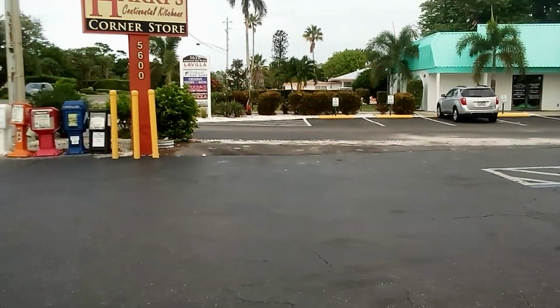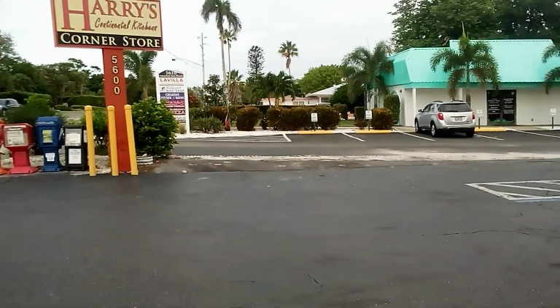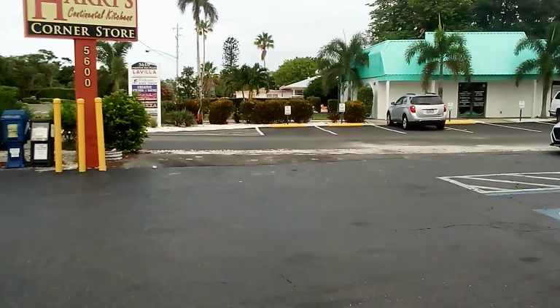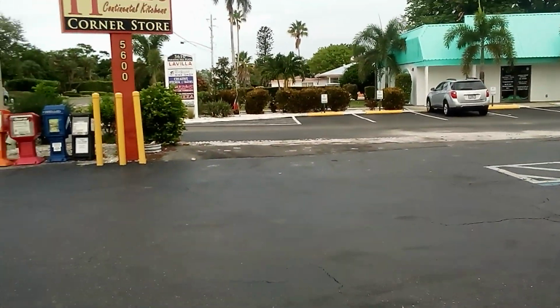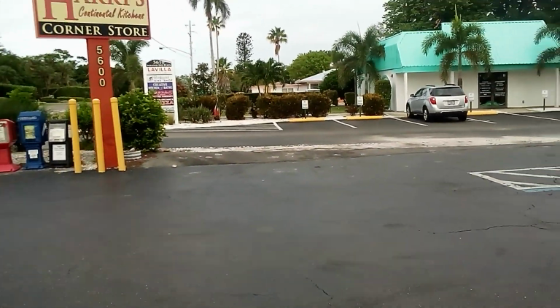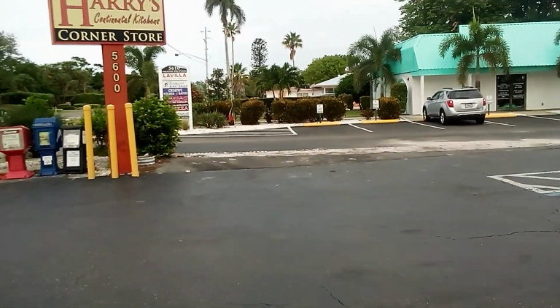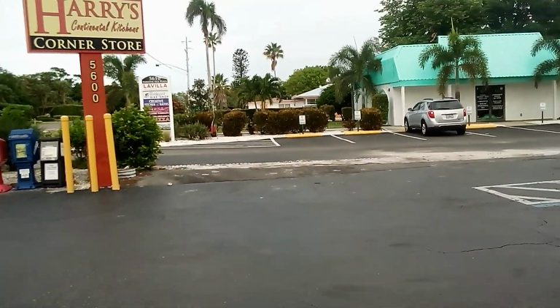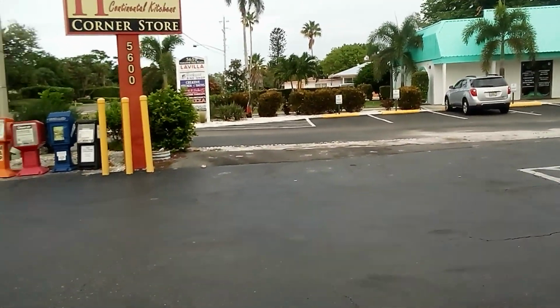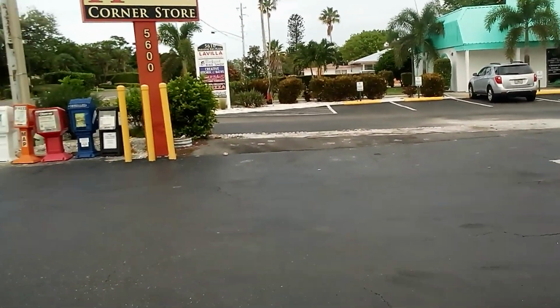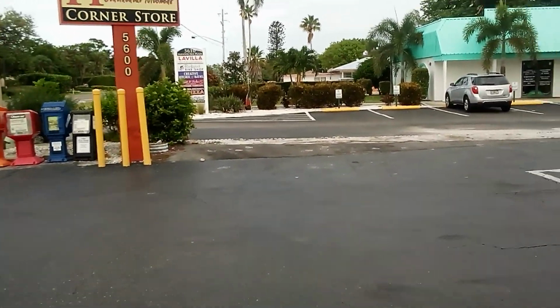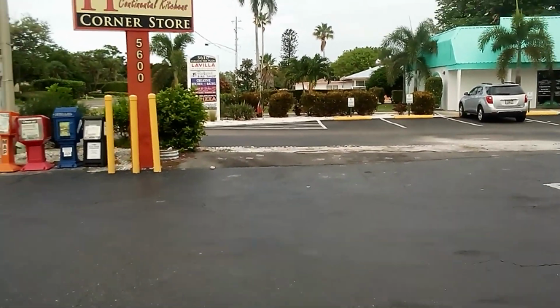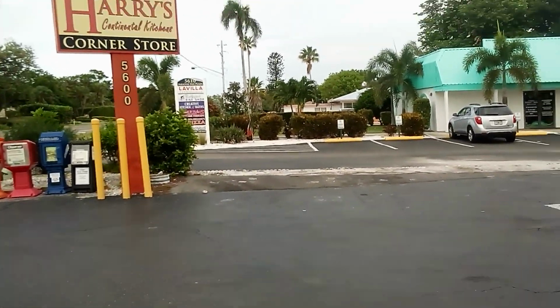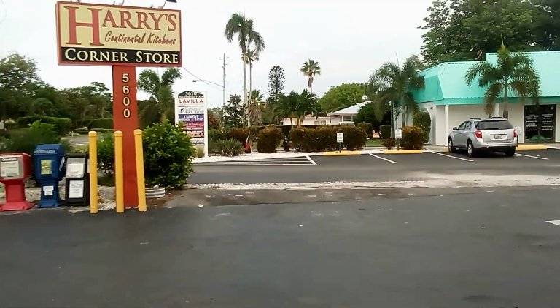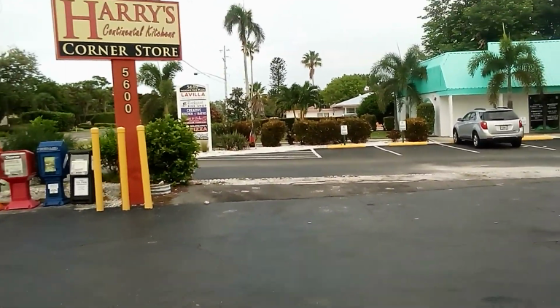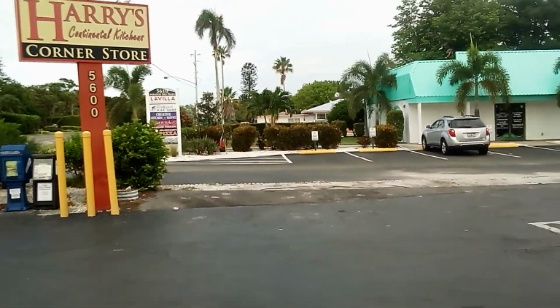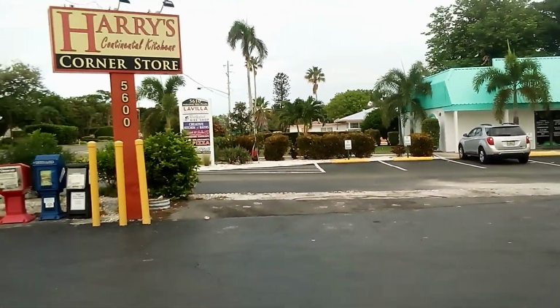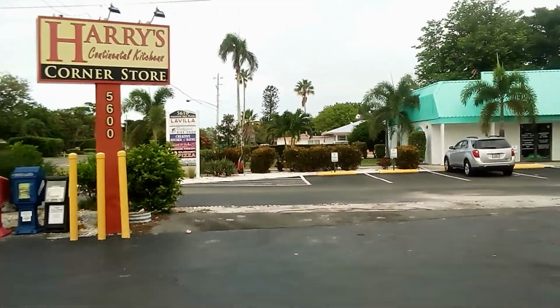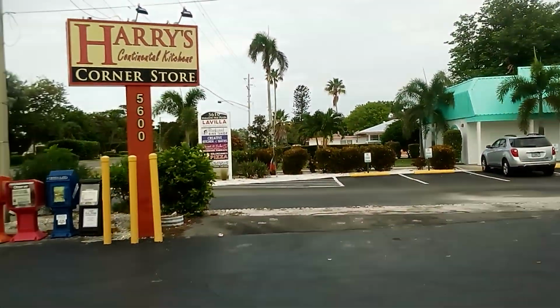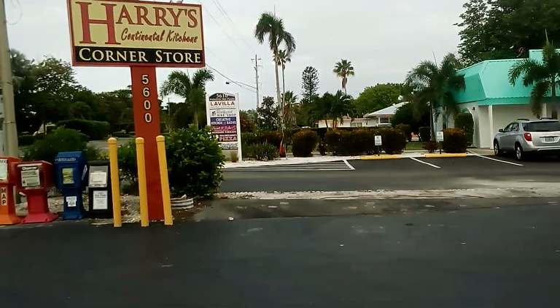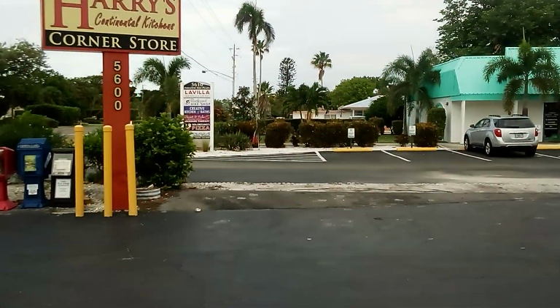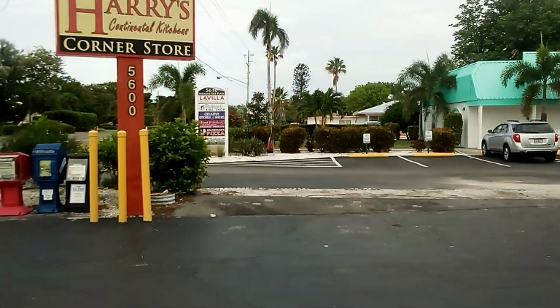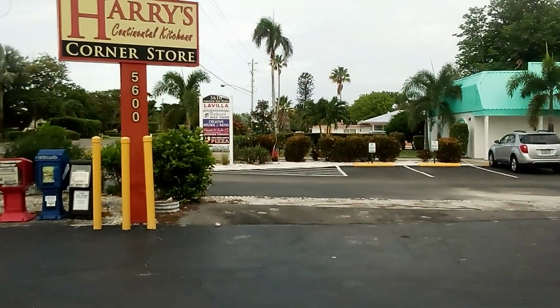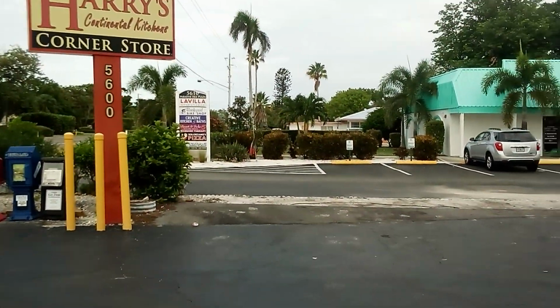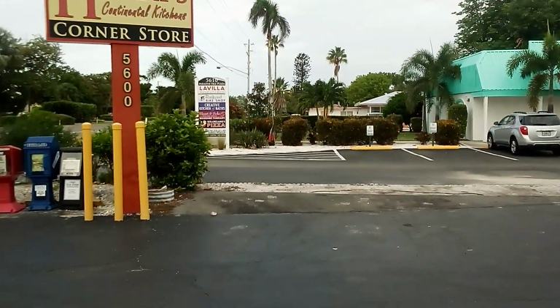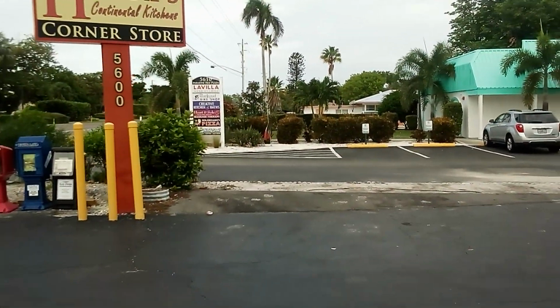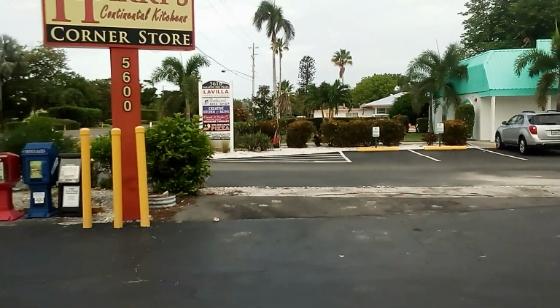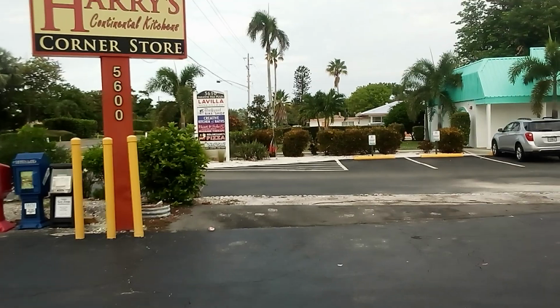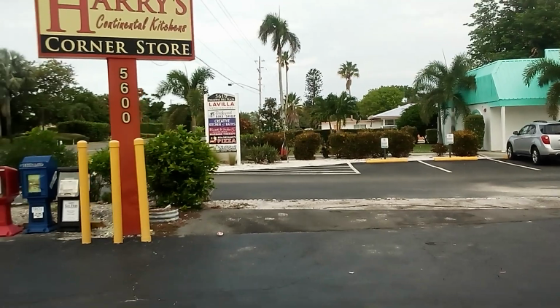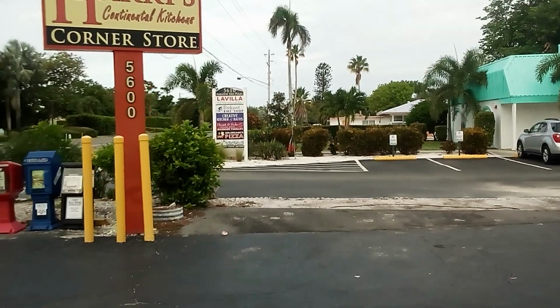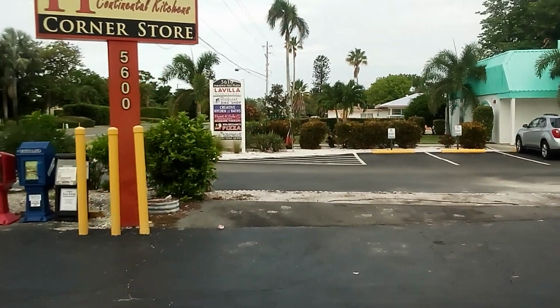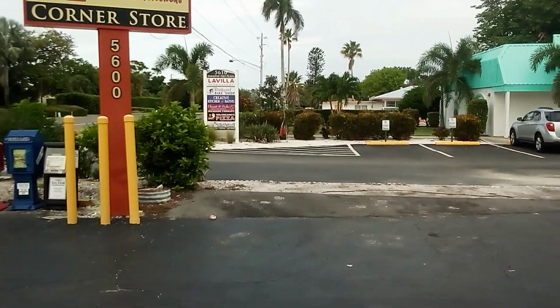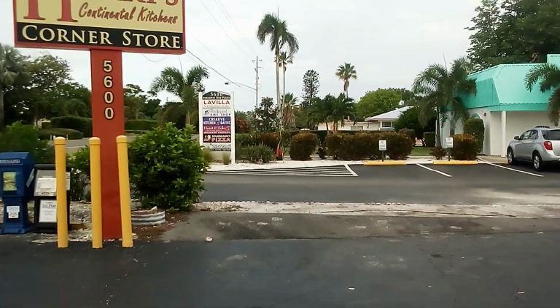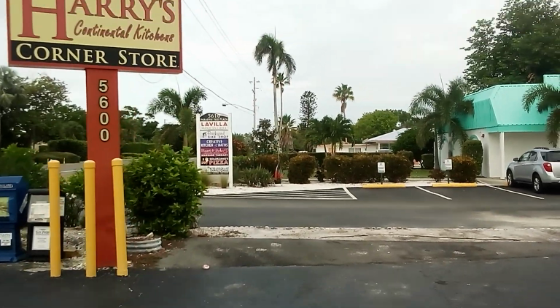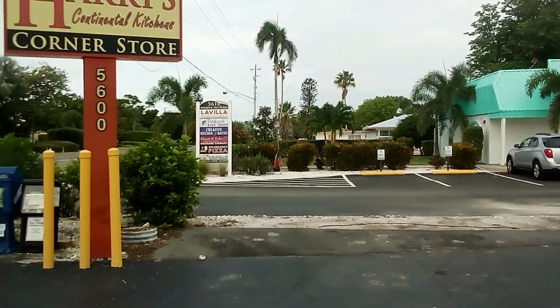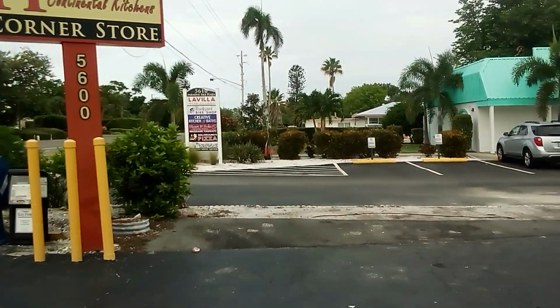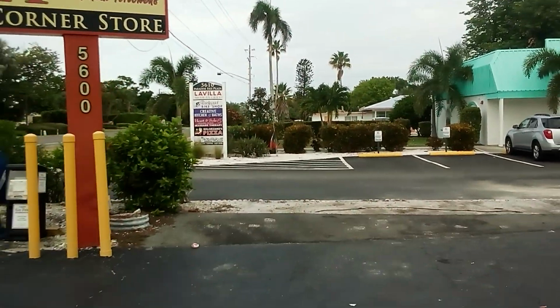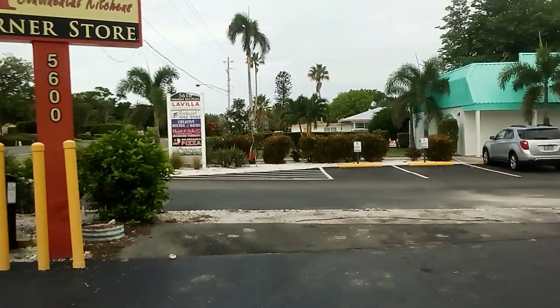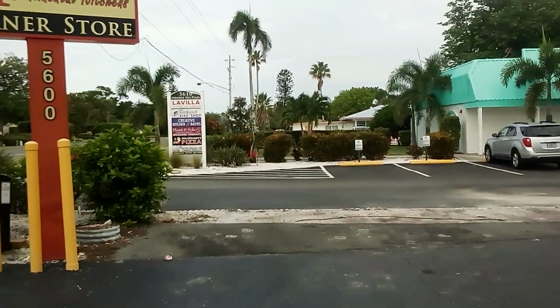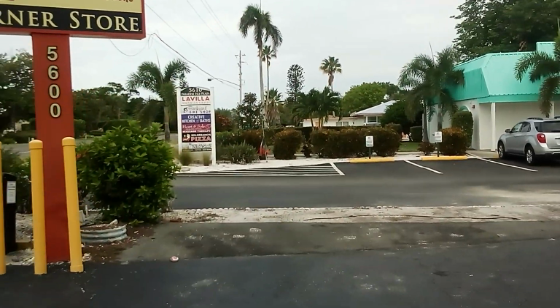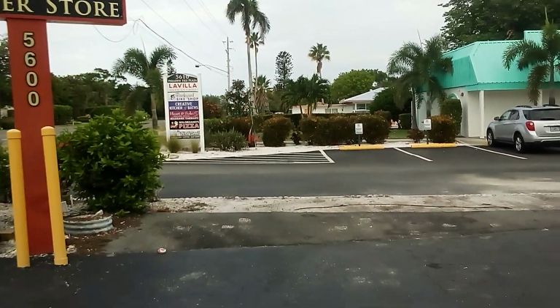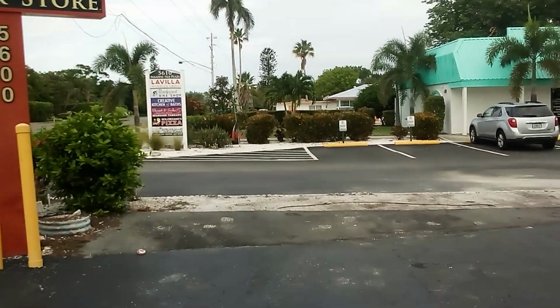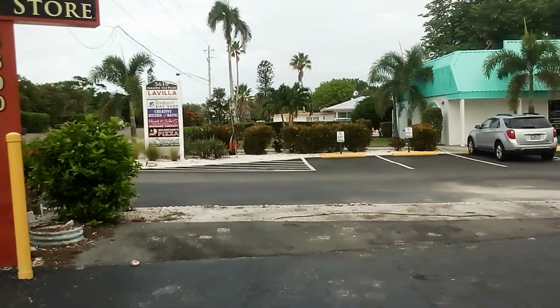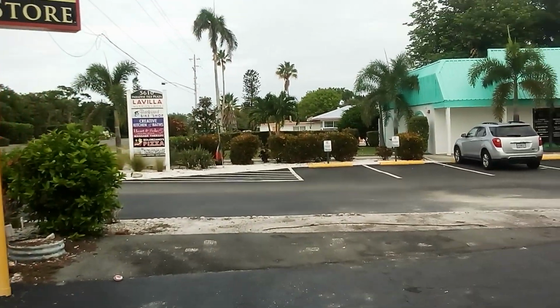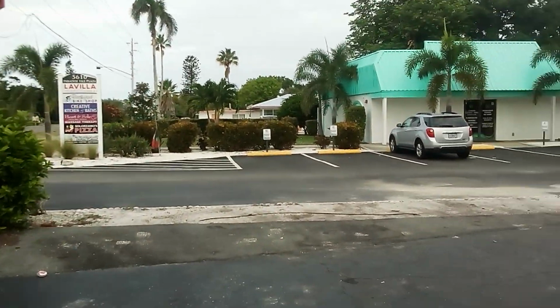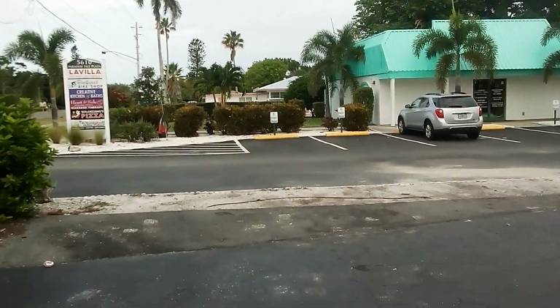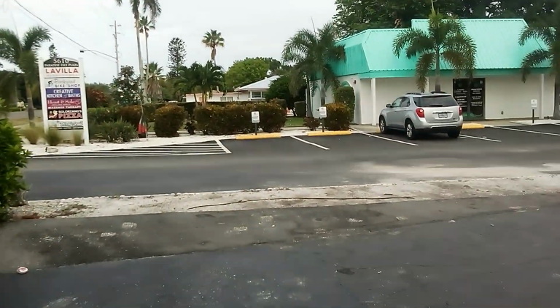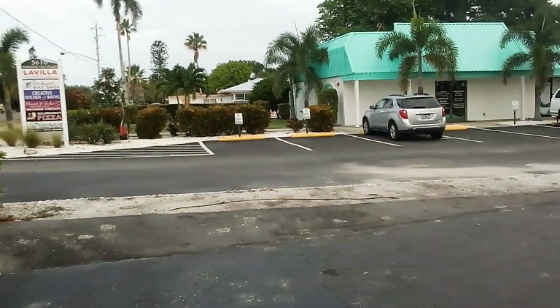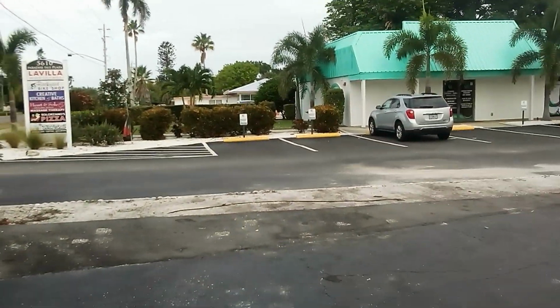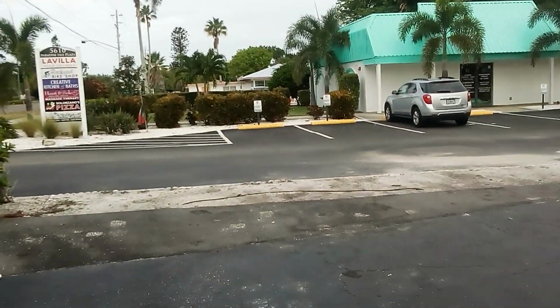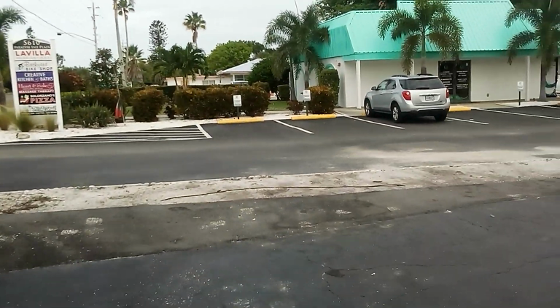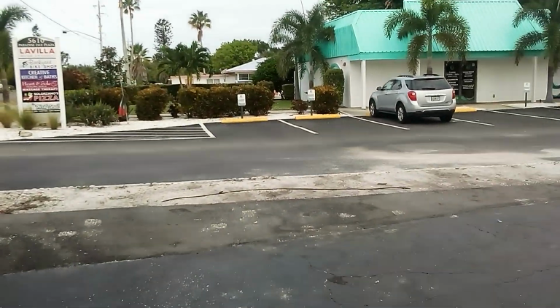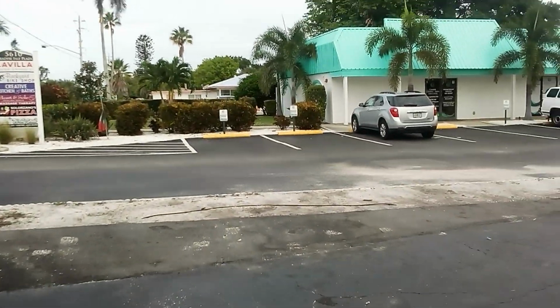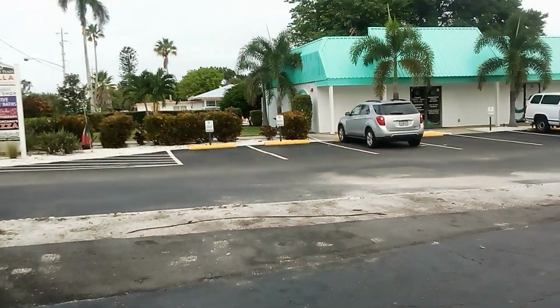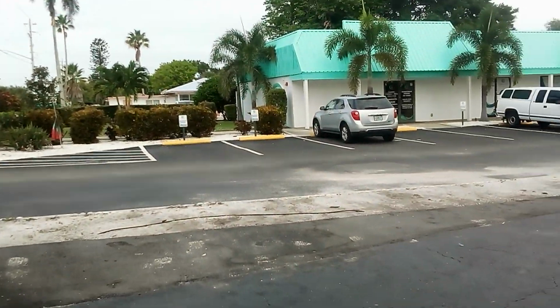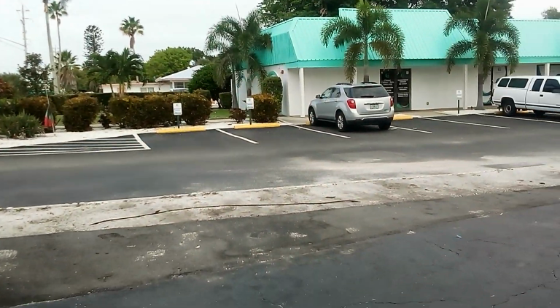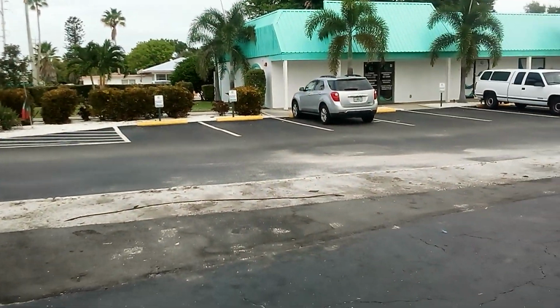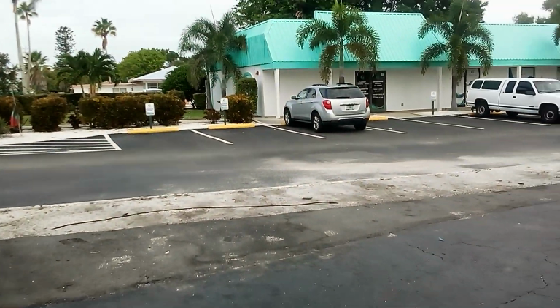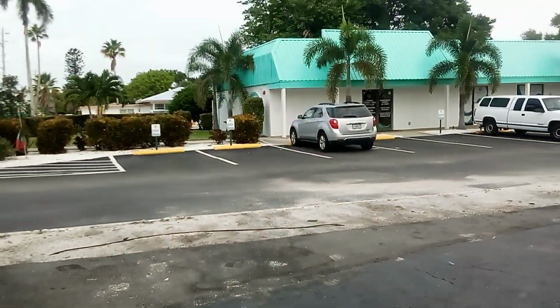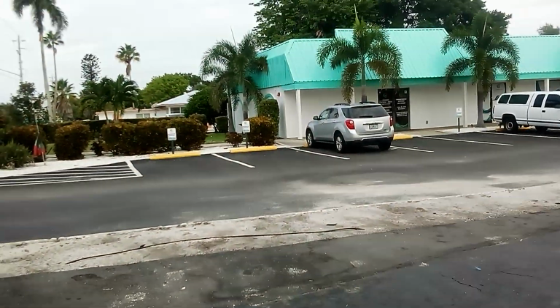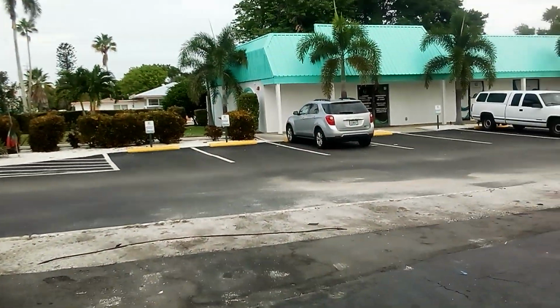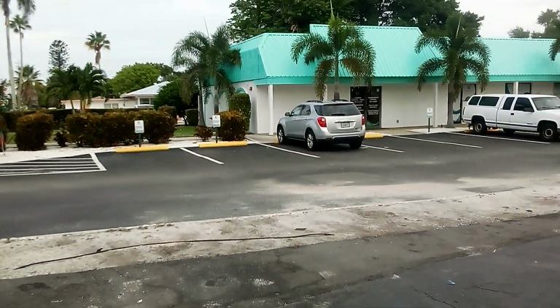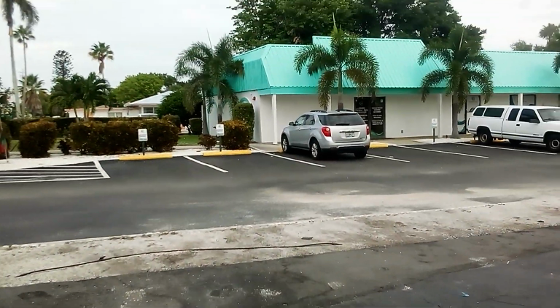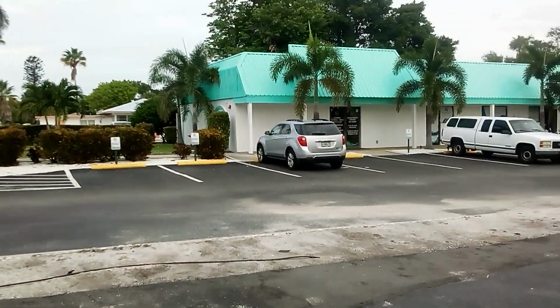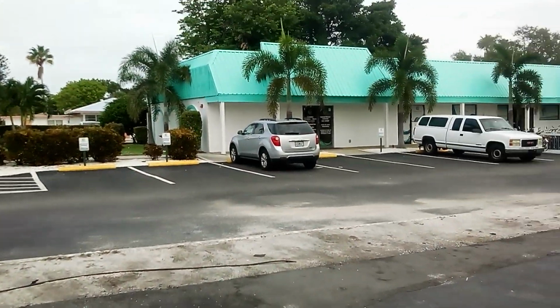Next to Harry's is Paradise Isle Plaza. Let's explore.